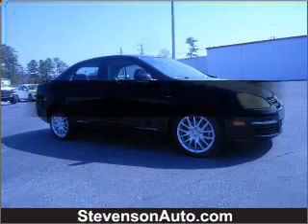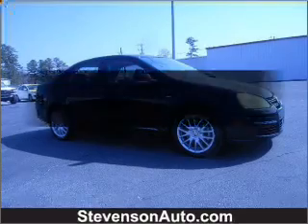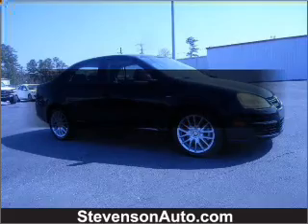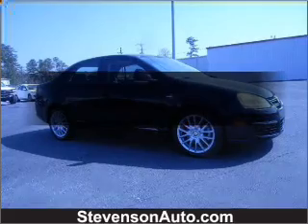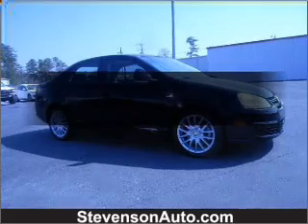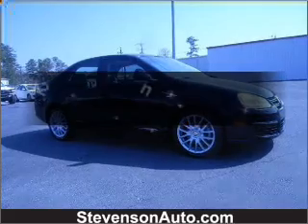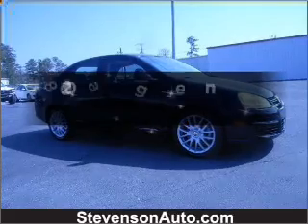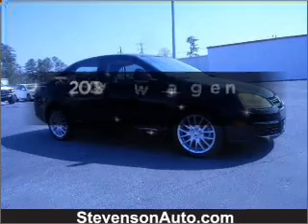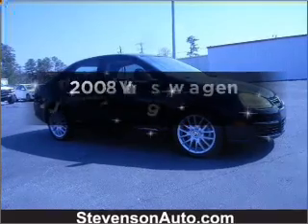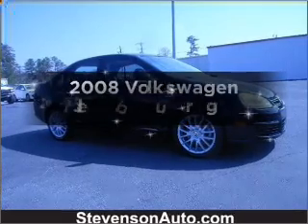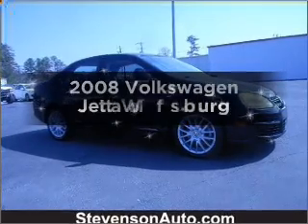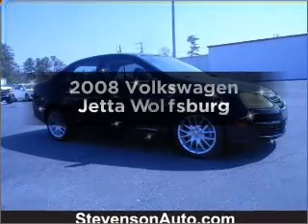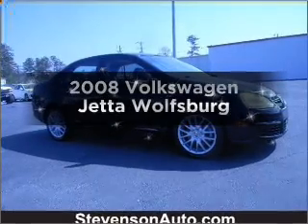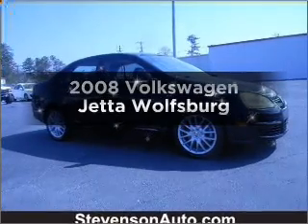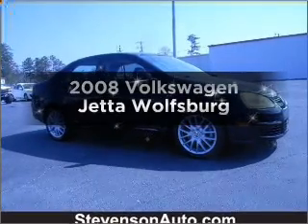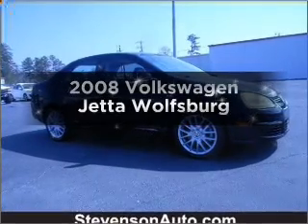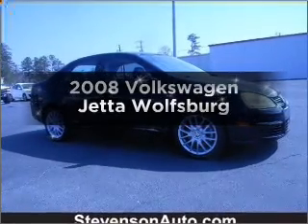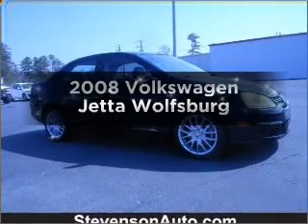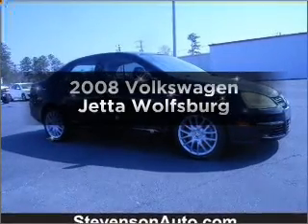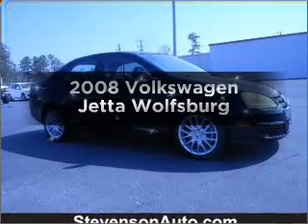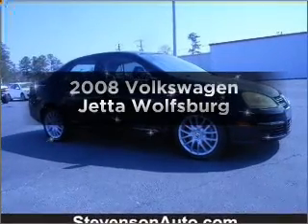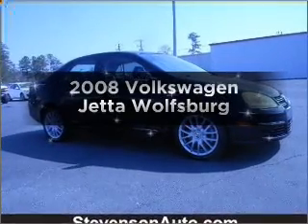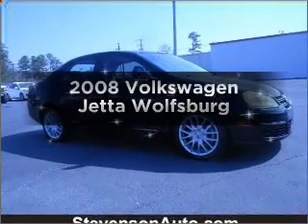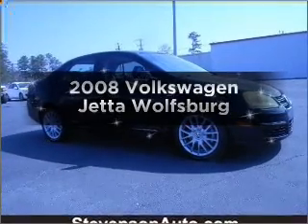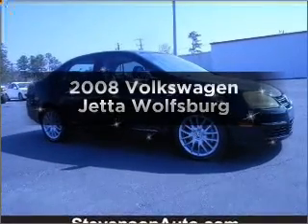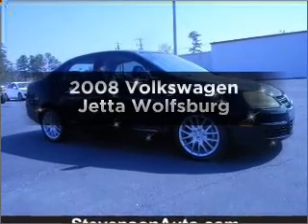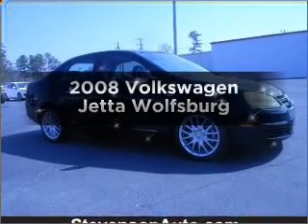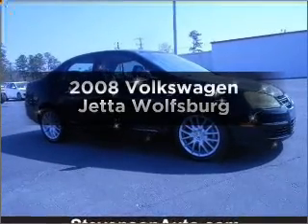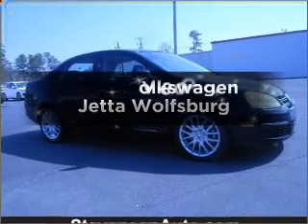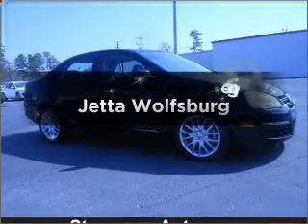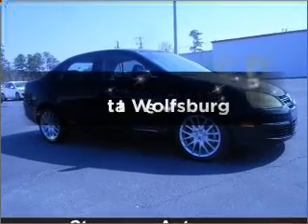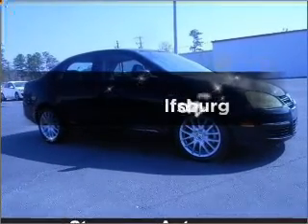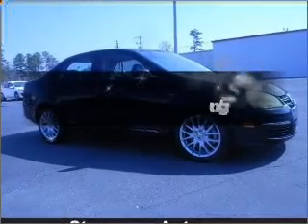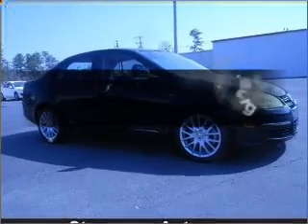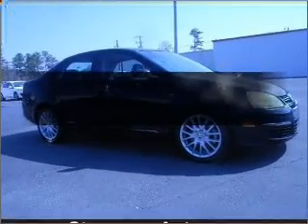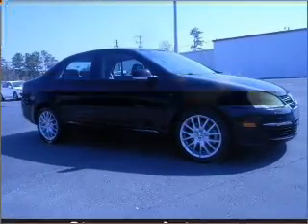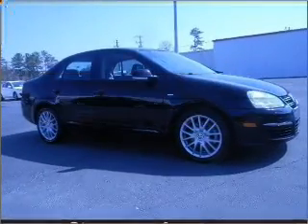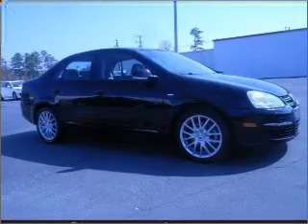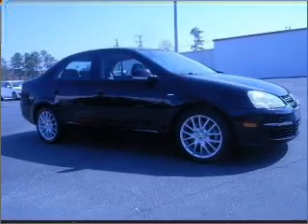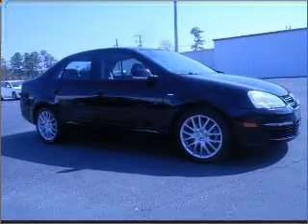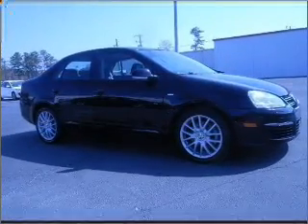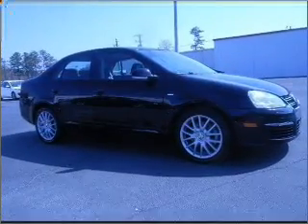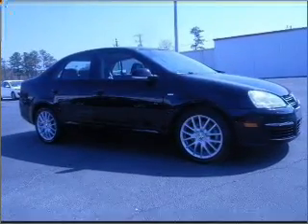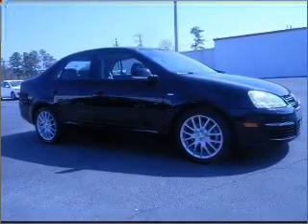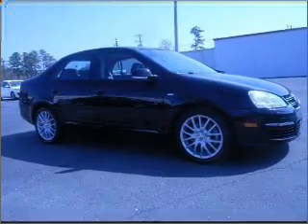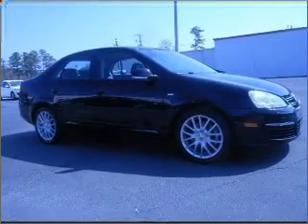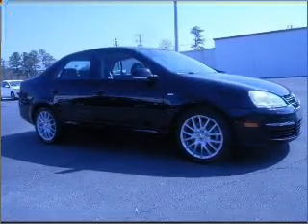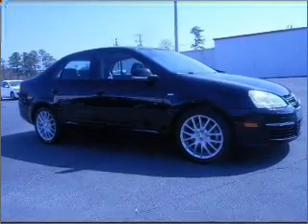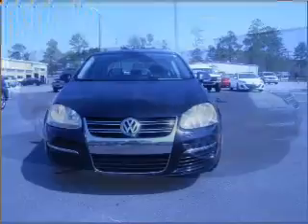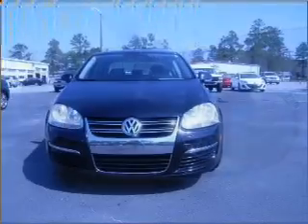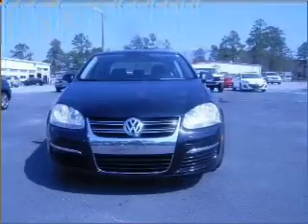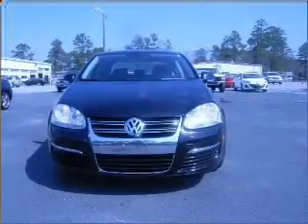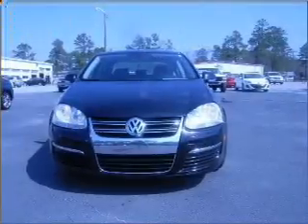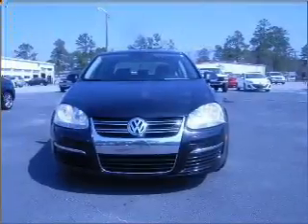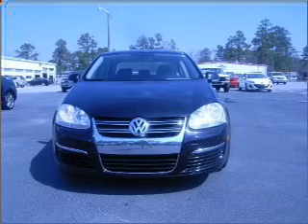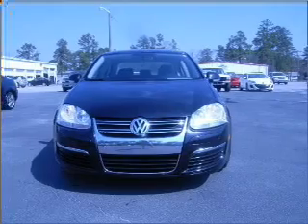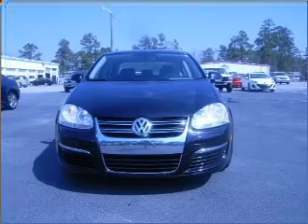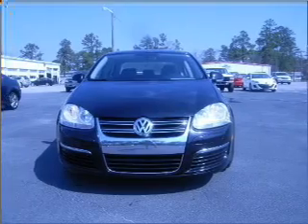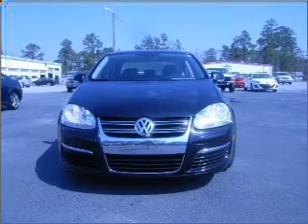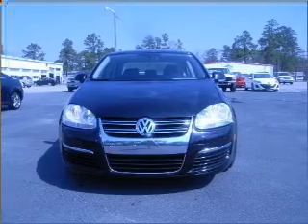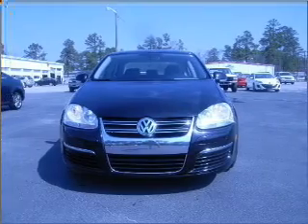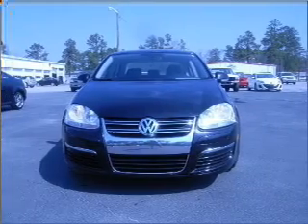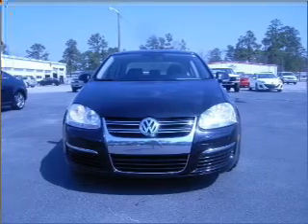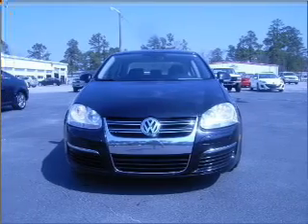Get noticed in this 2008 Volkswagen Jetta. If you're looking for a first-rate auto, this one could be yours today.